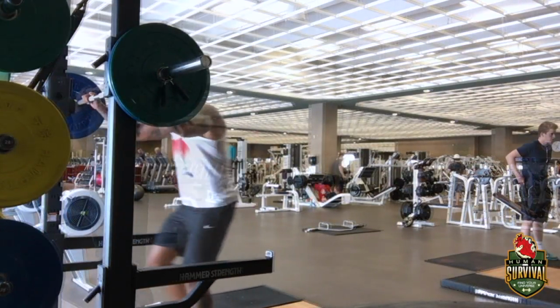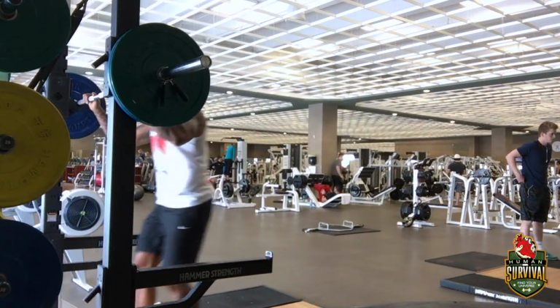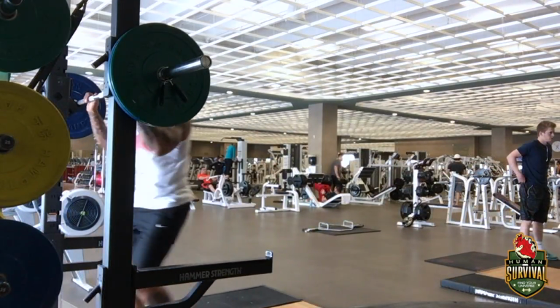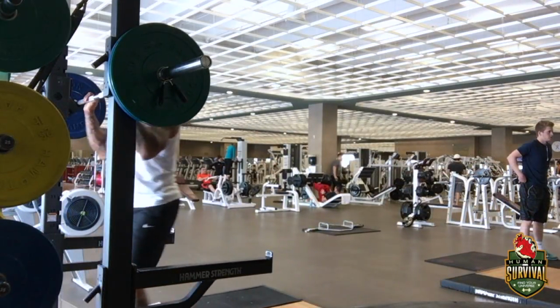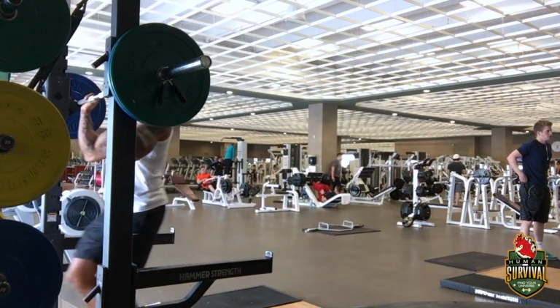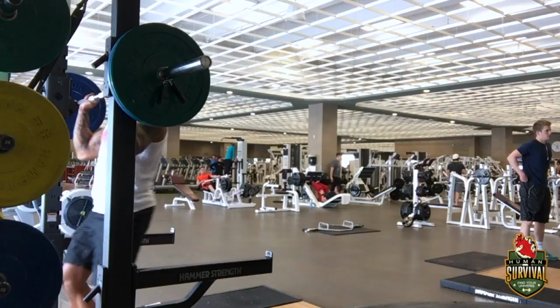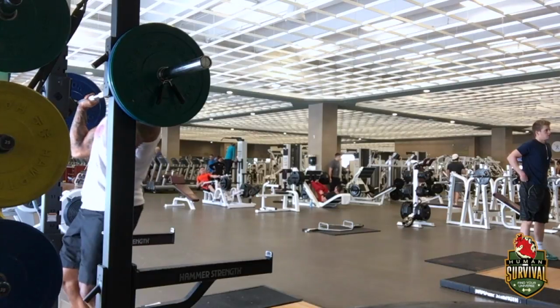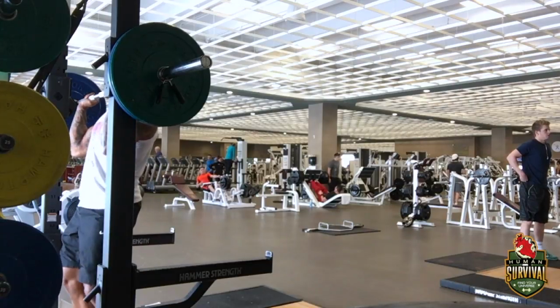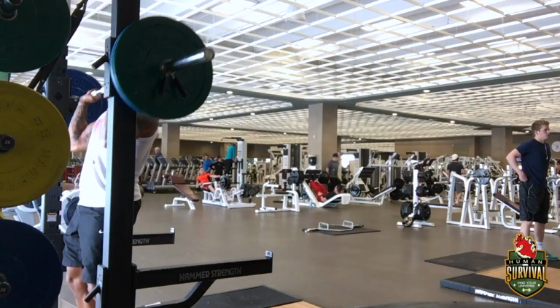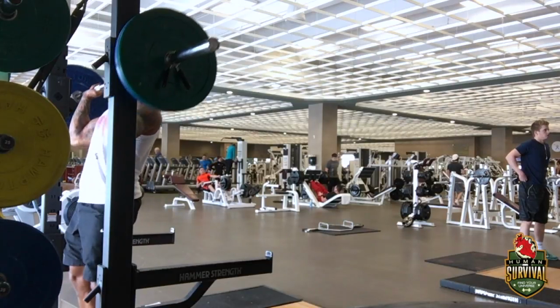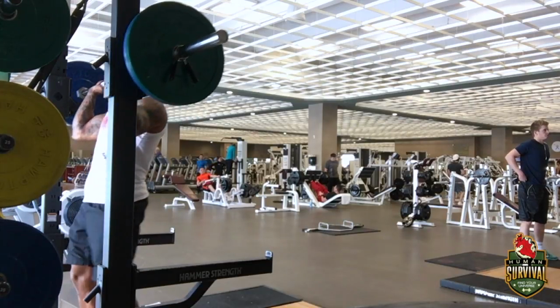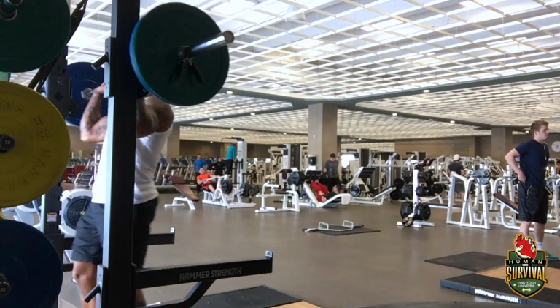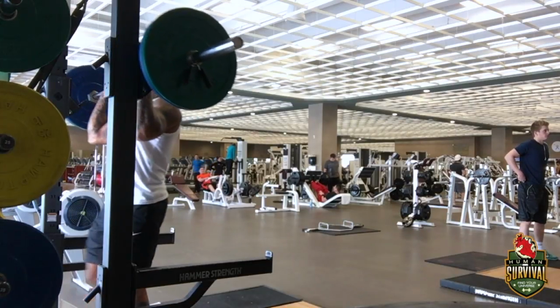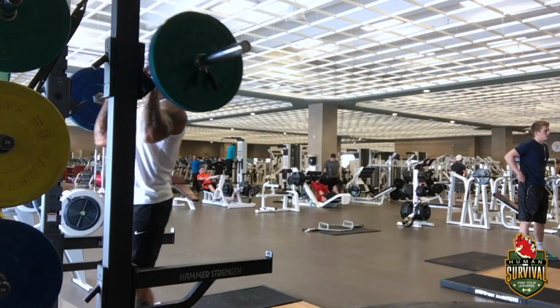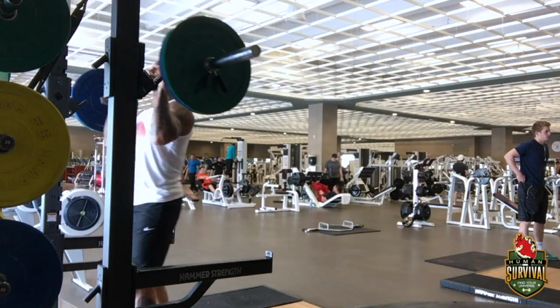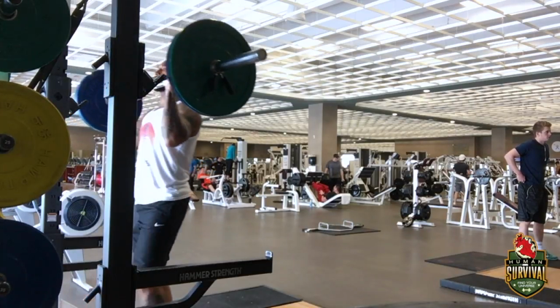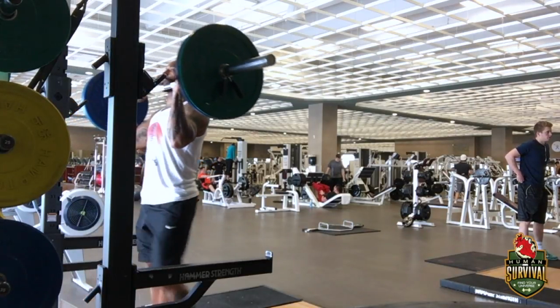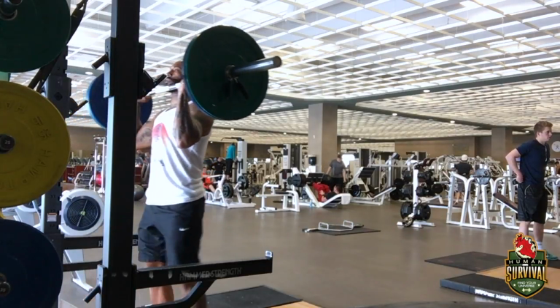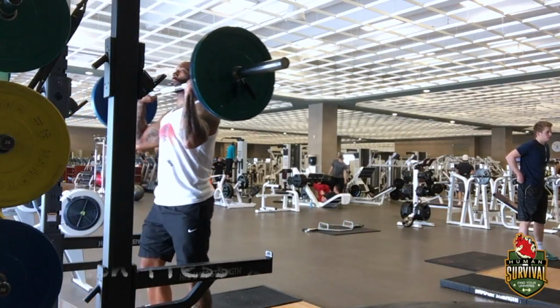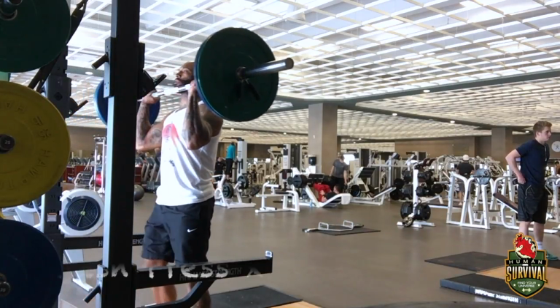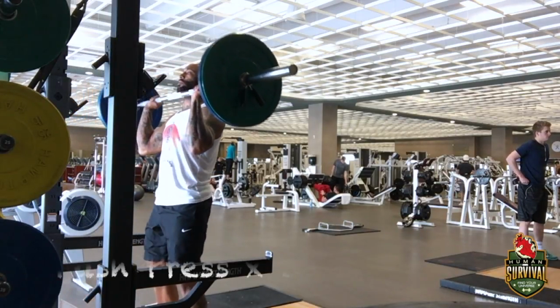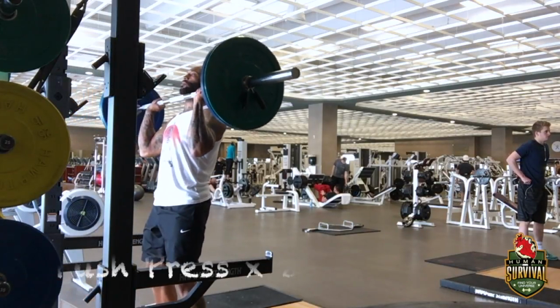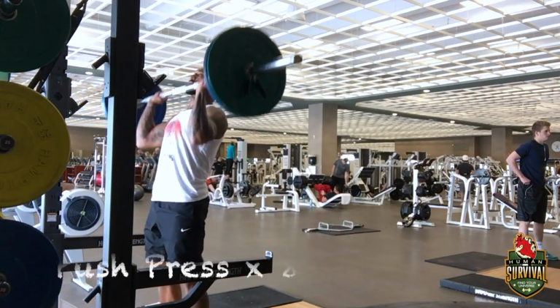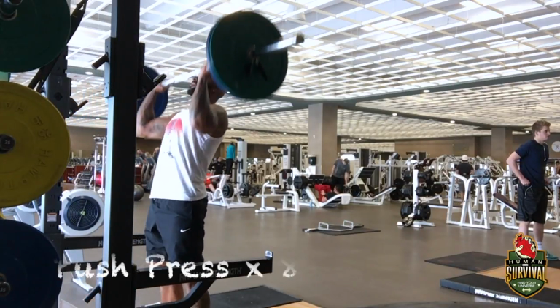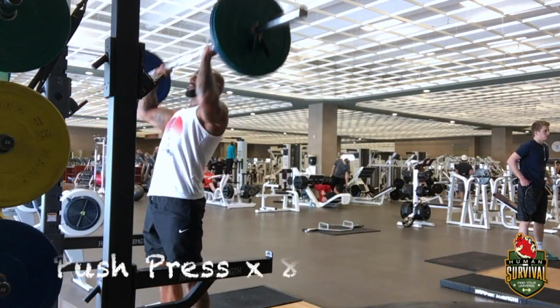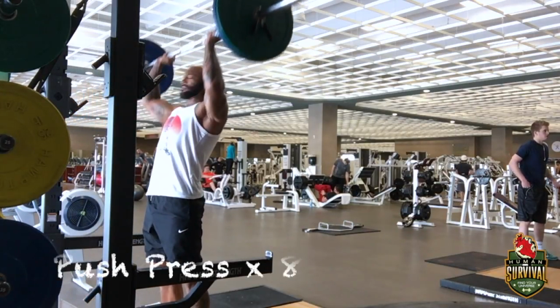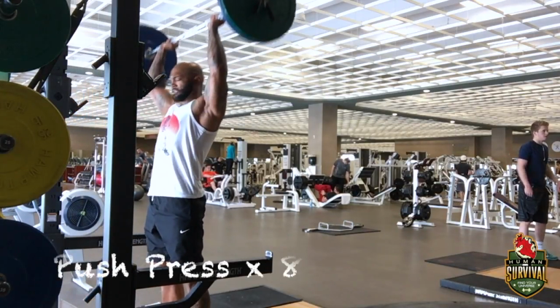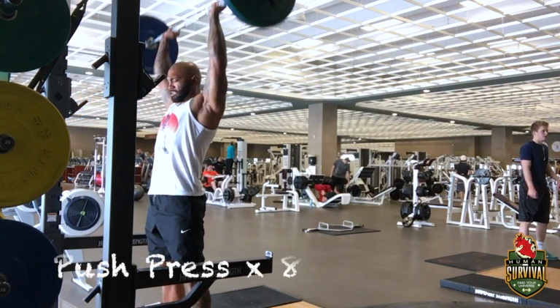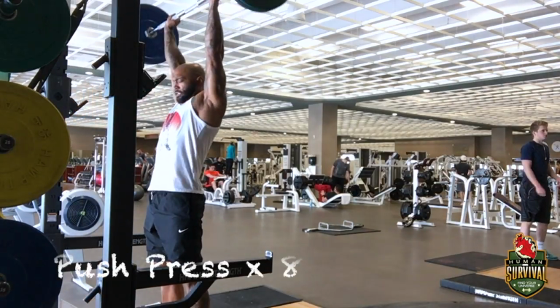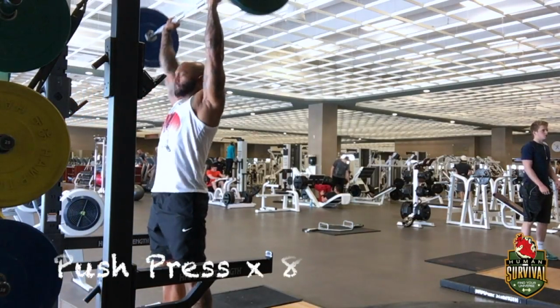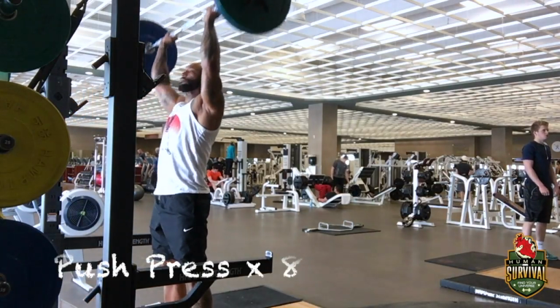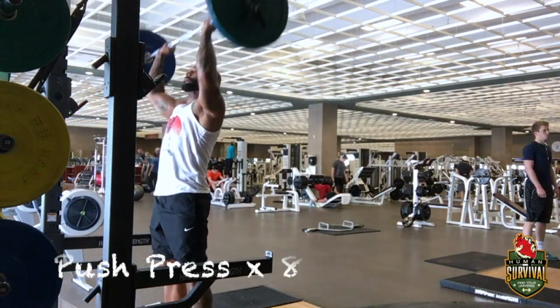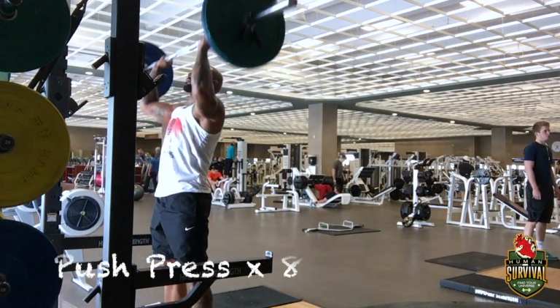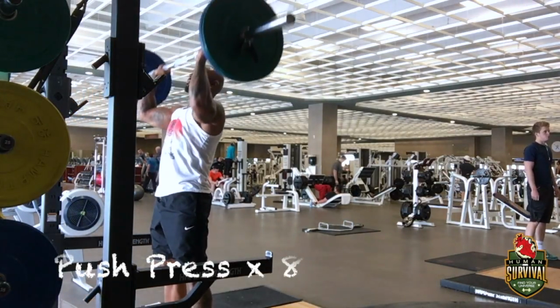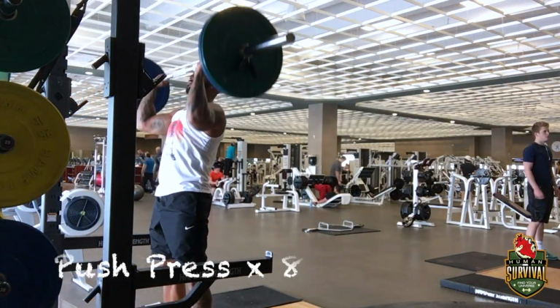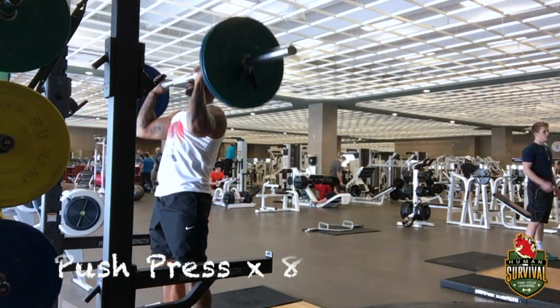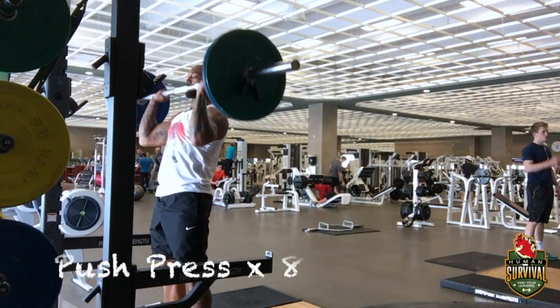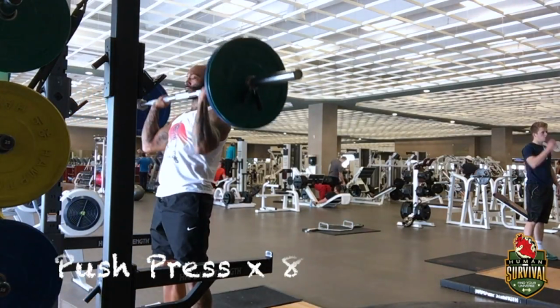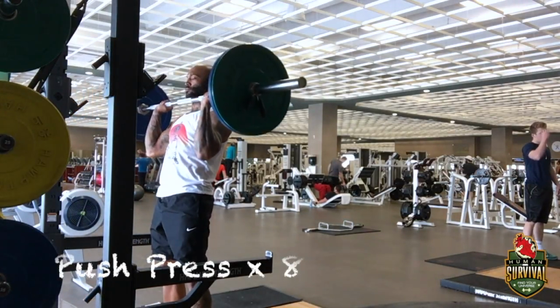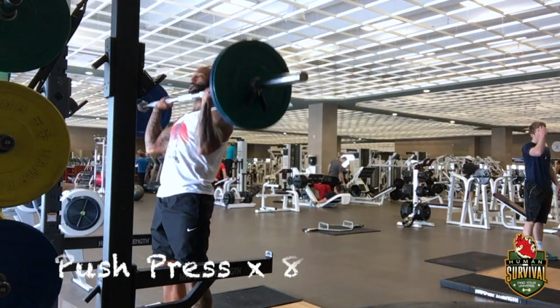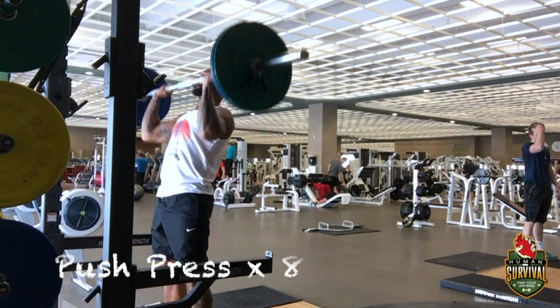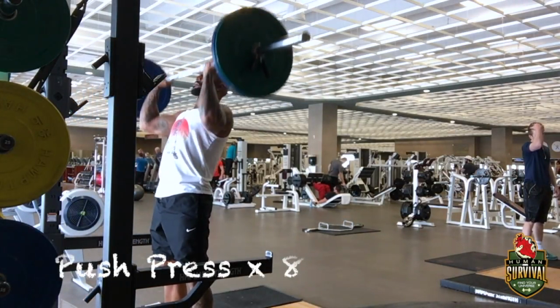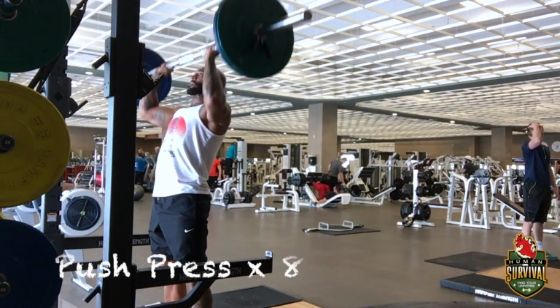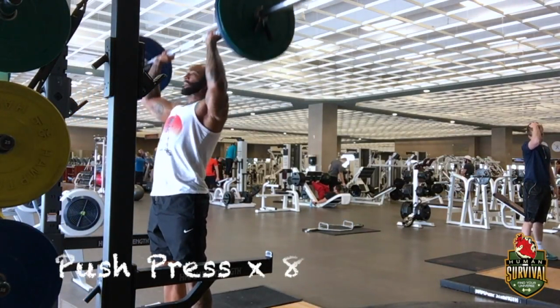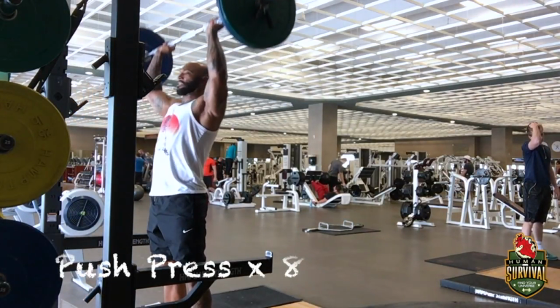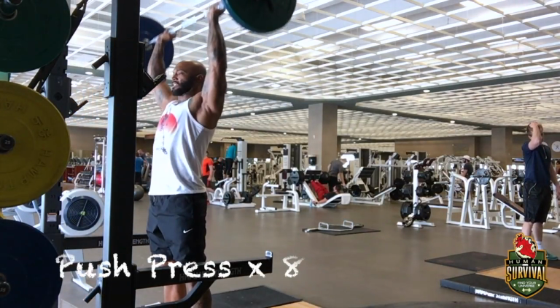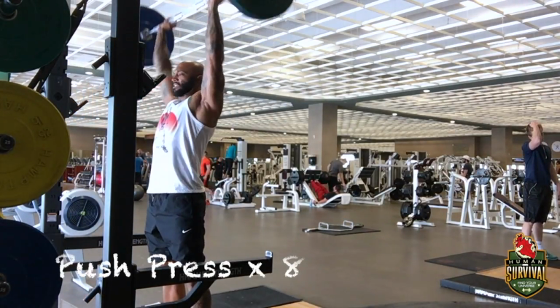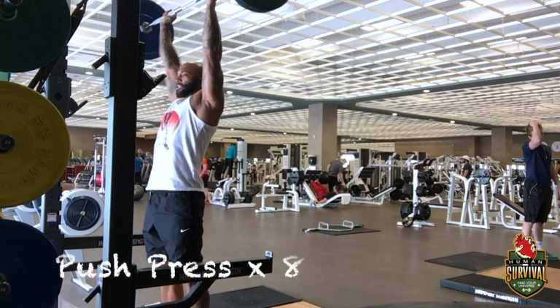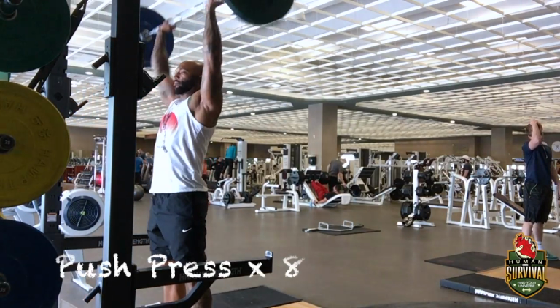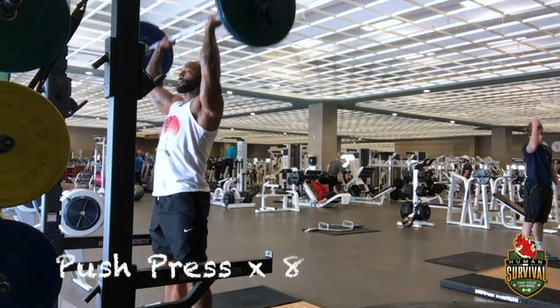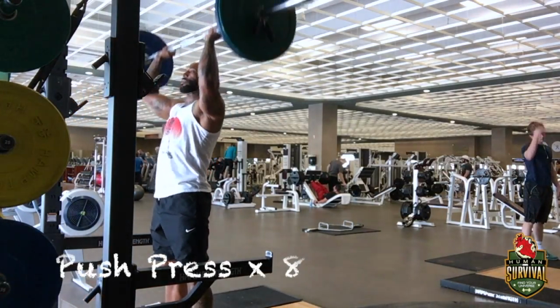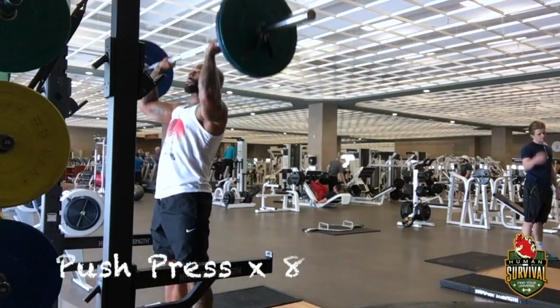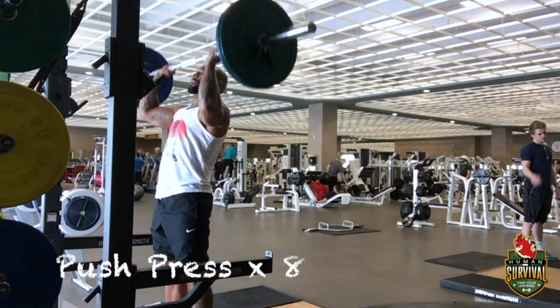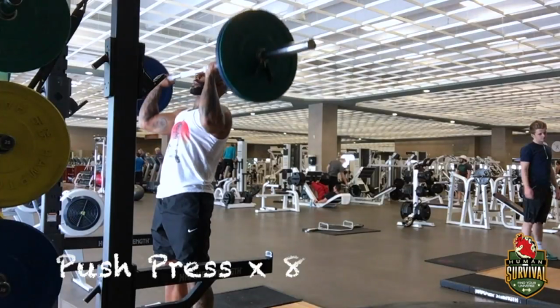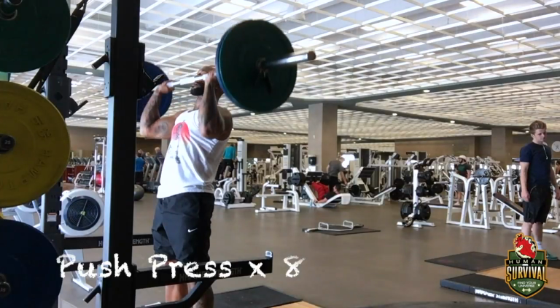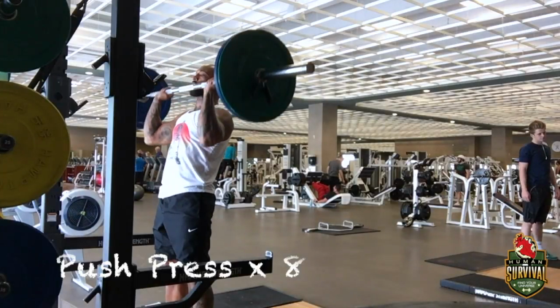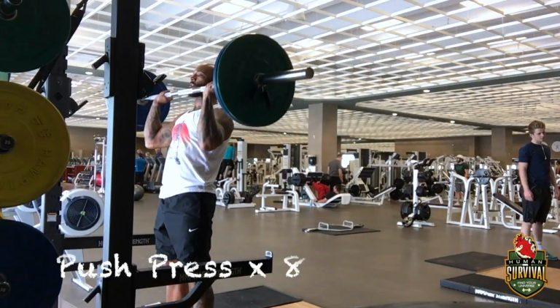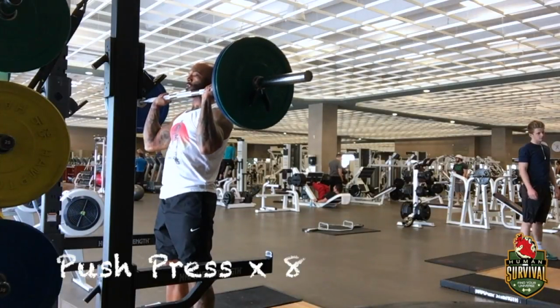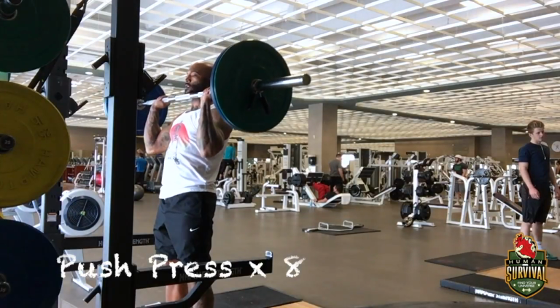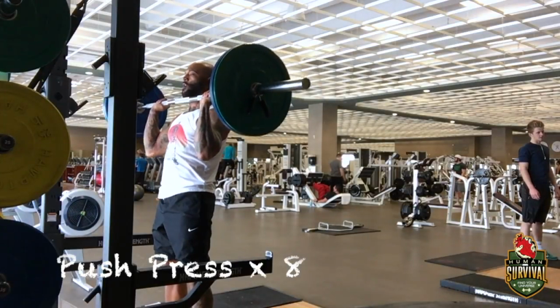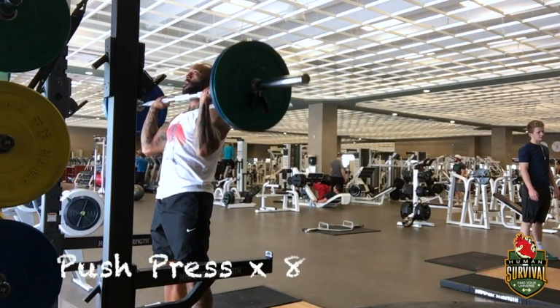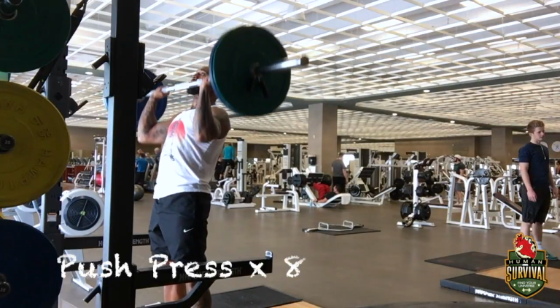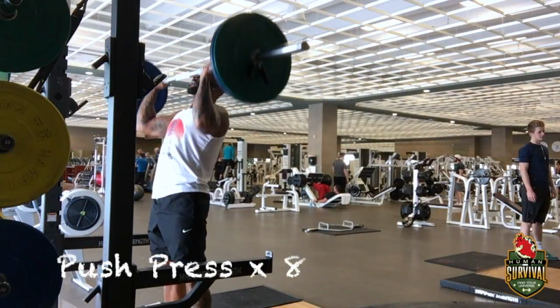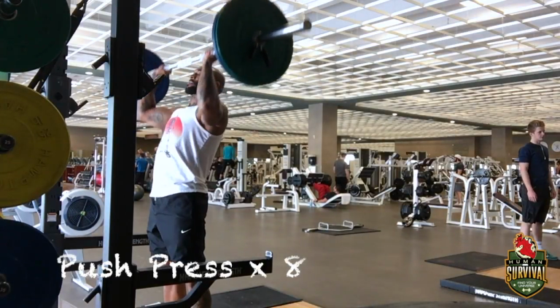Second working set. Should be warmed up by now. Be sure to push all the way out. A weight that you can control. Three sets of eight.